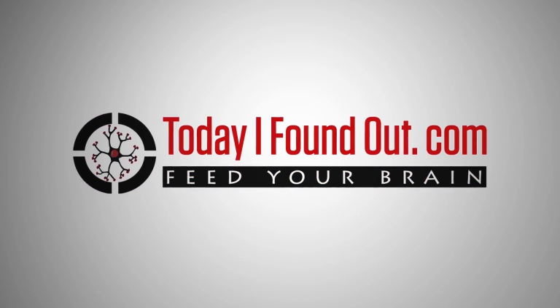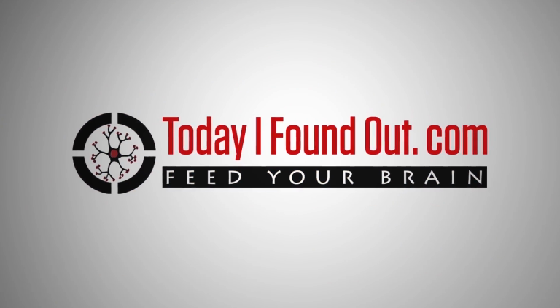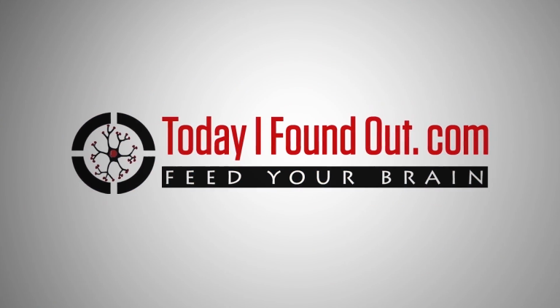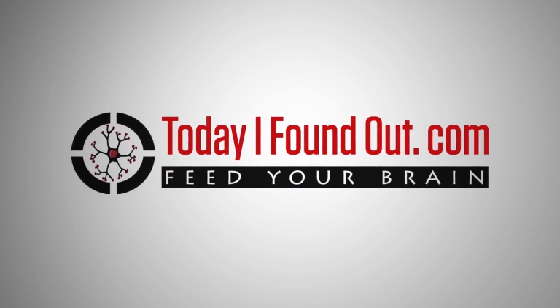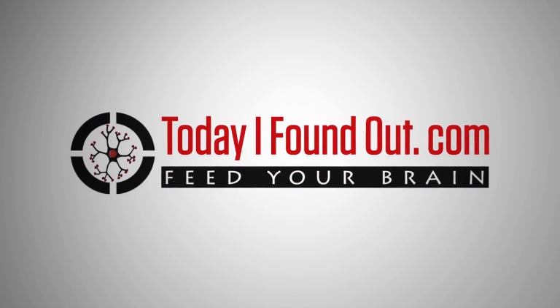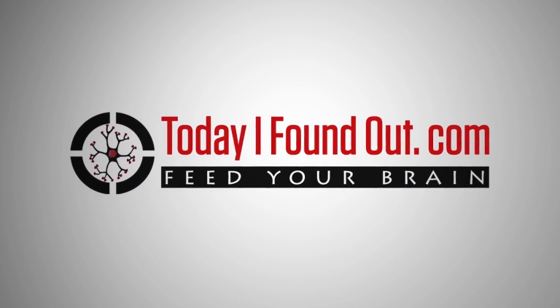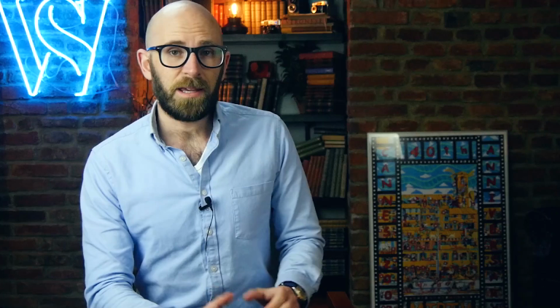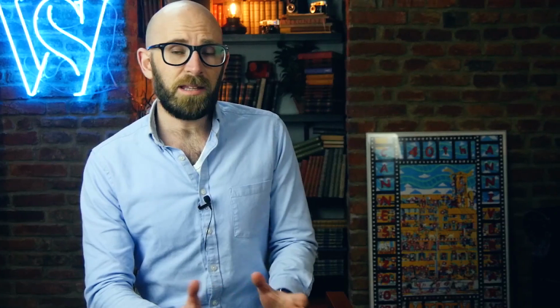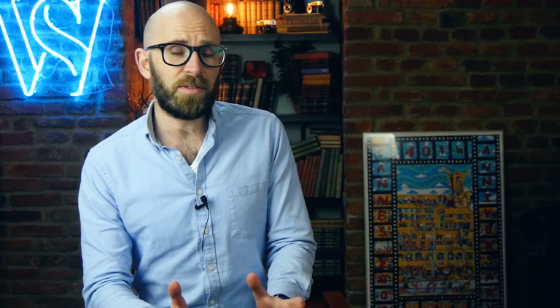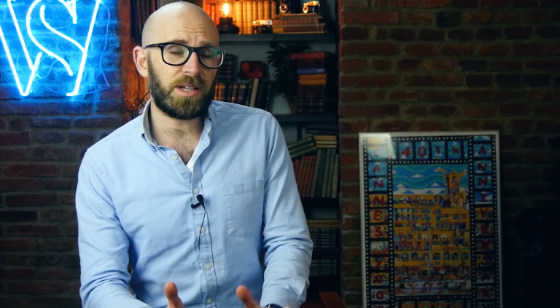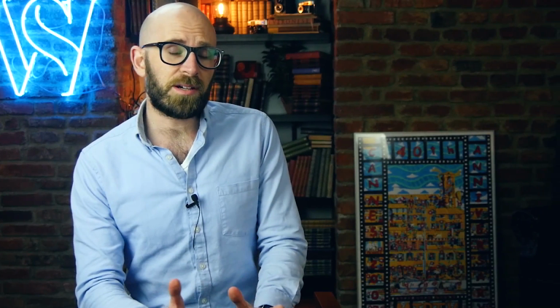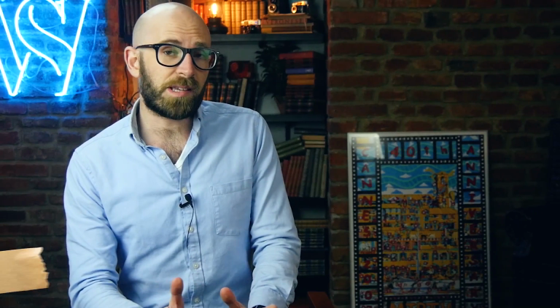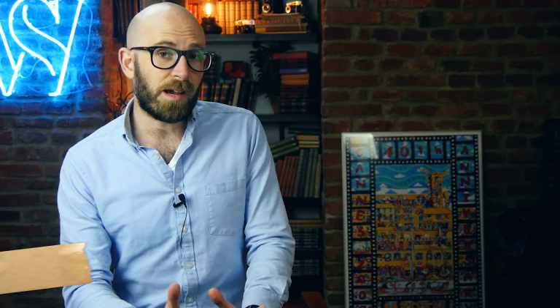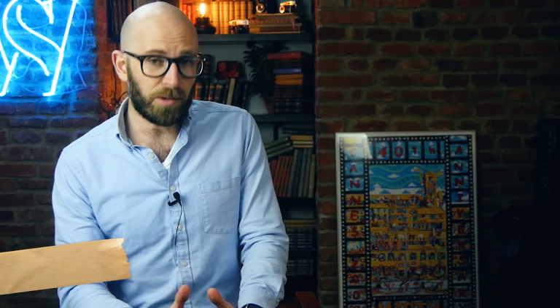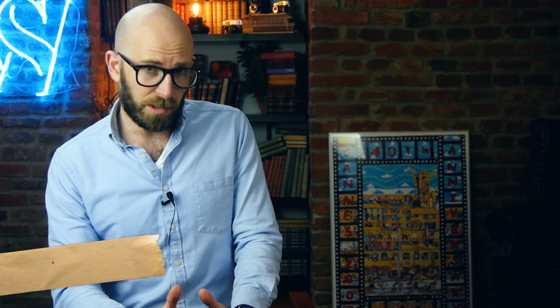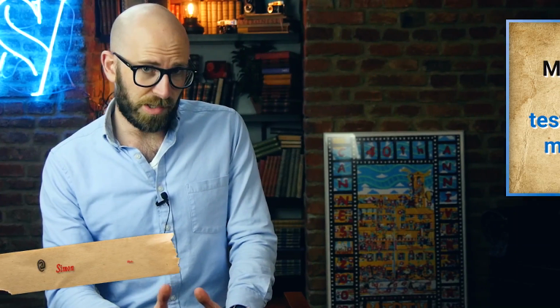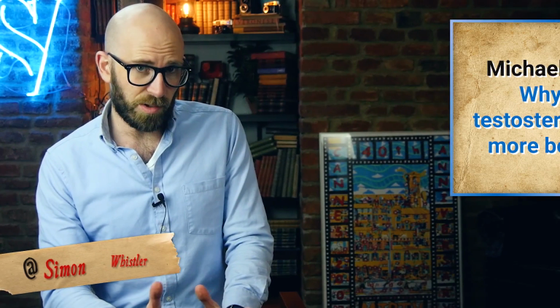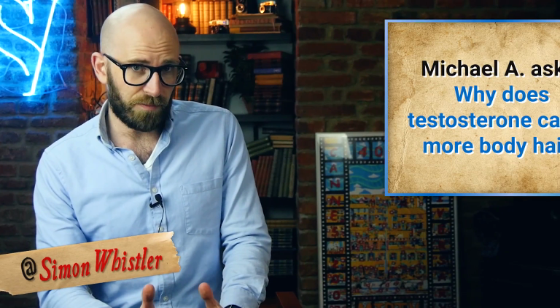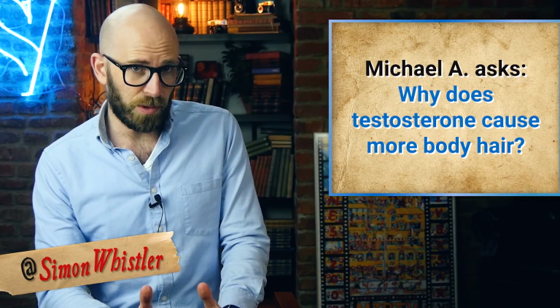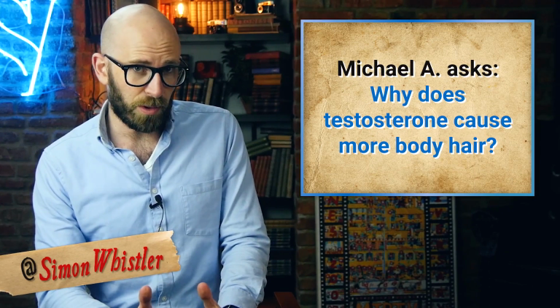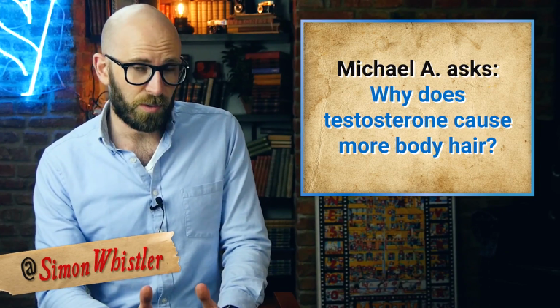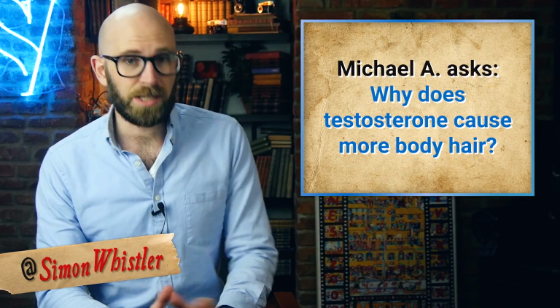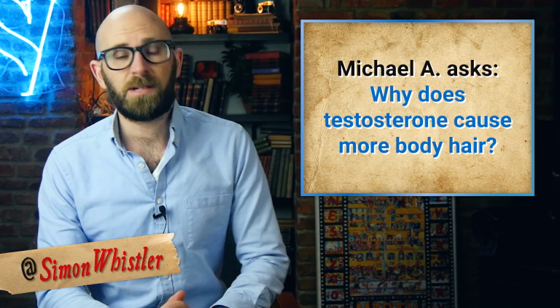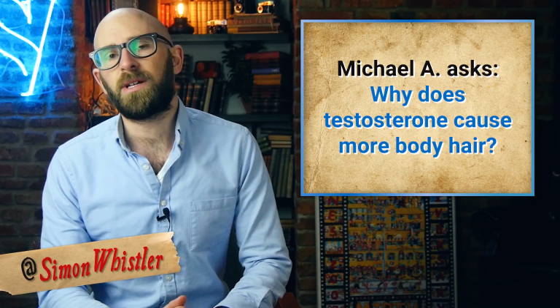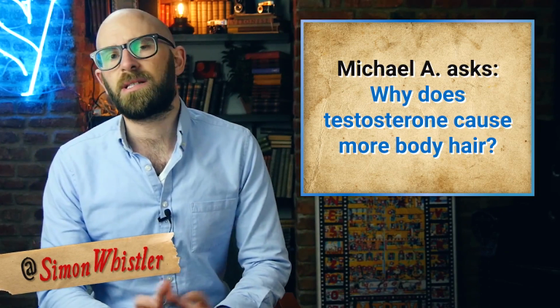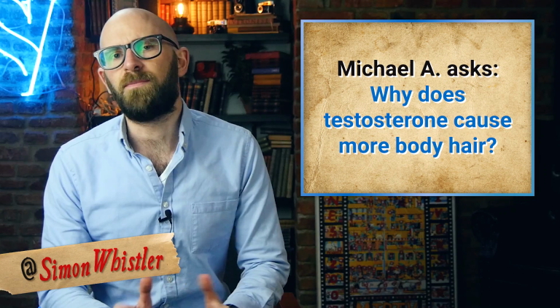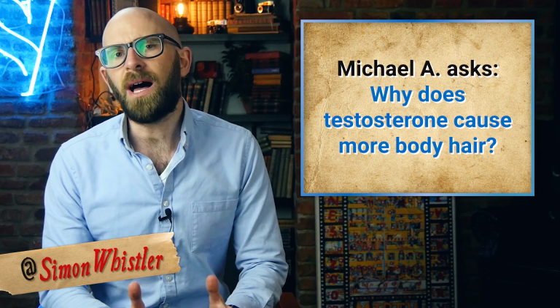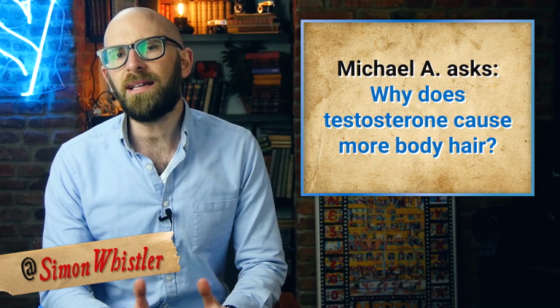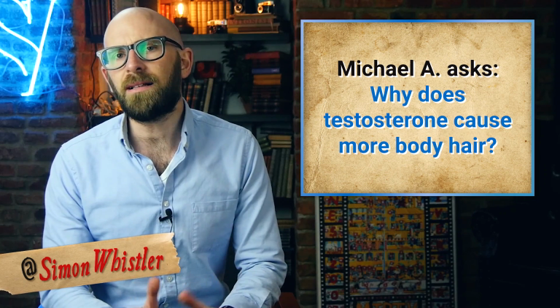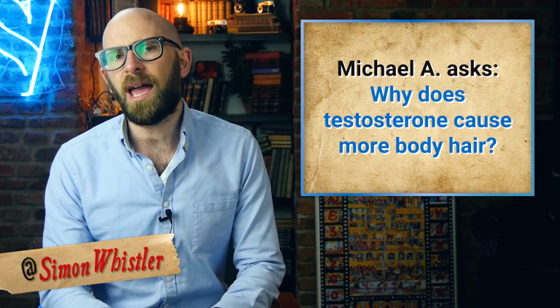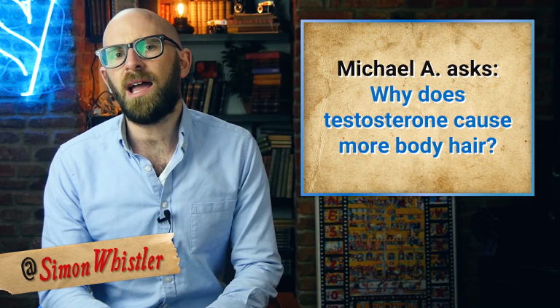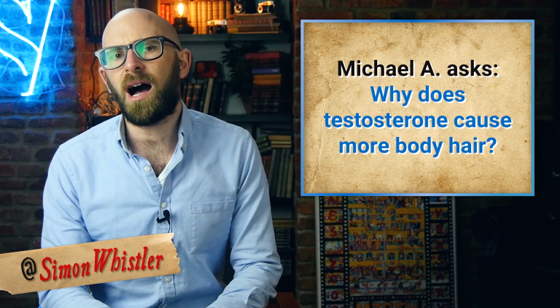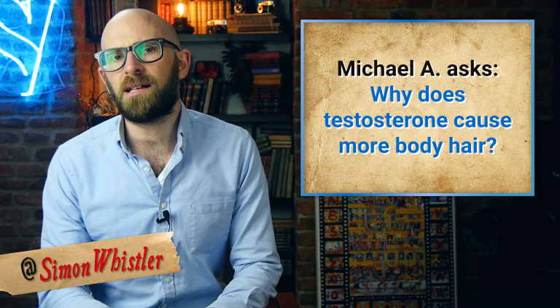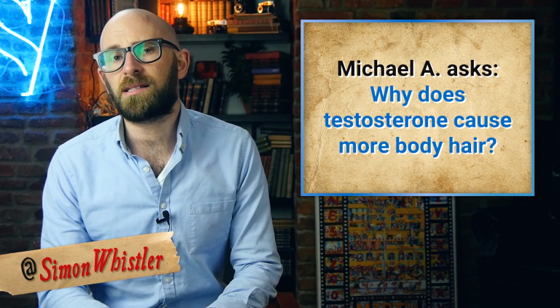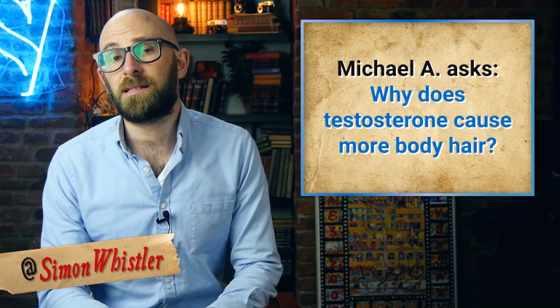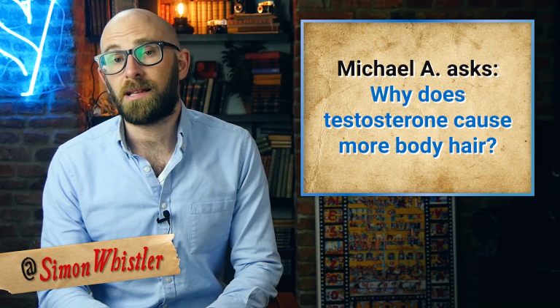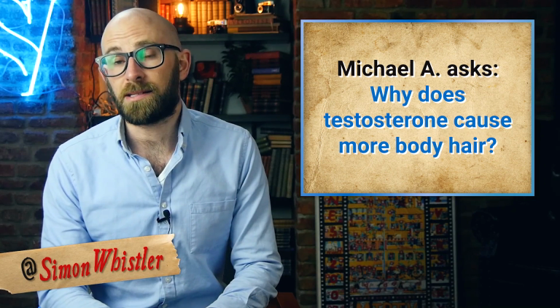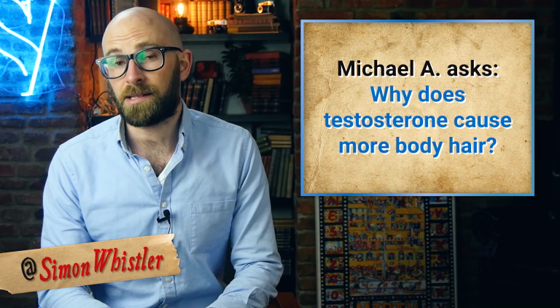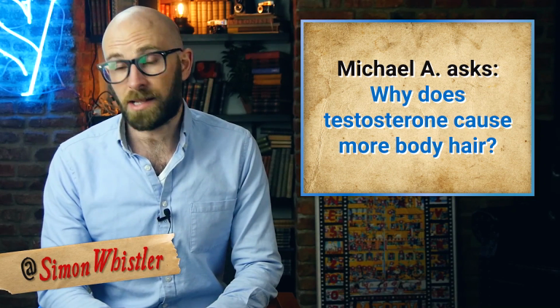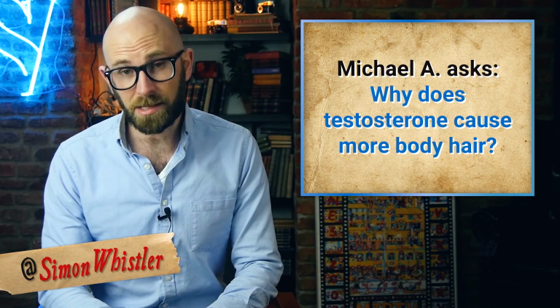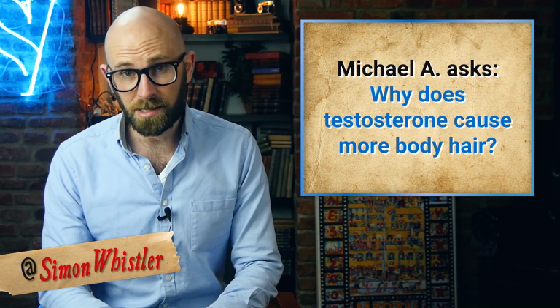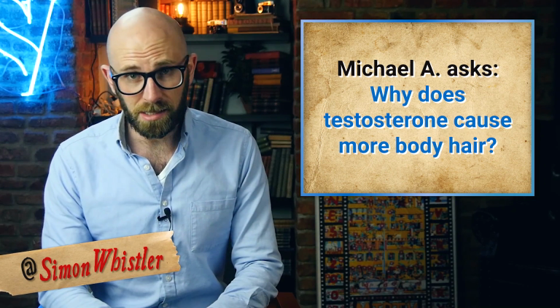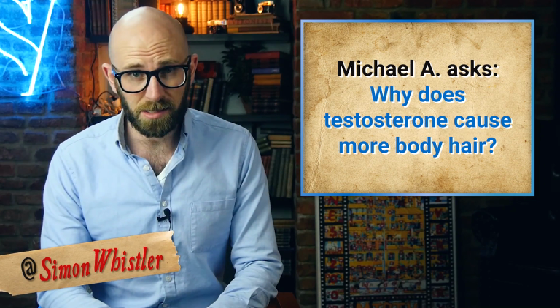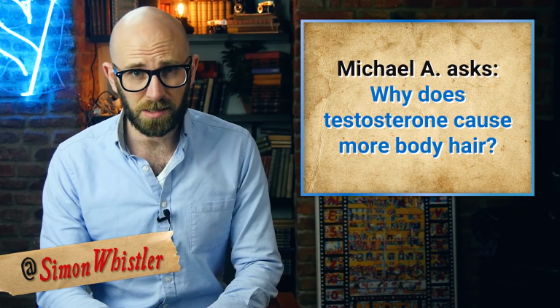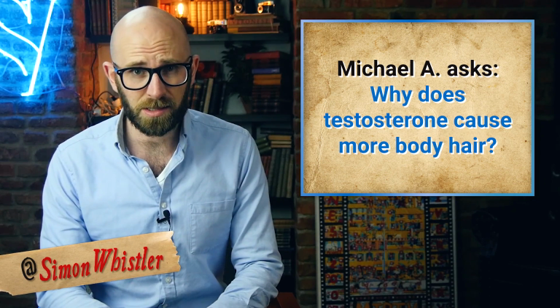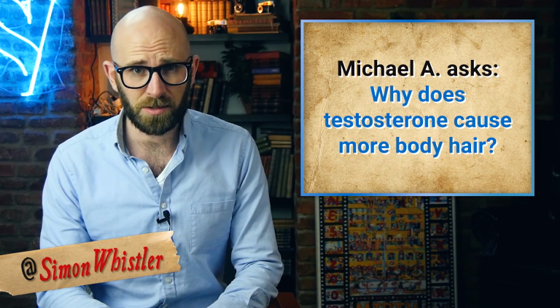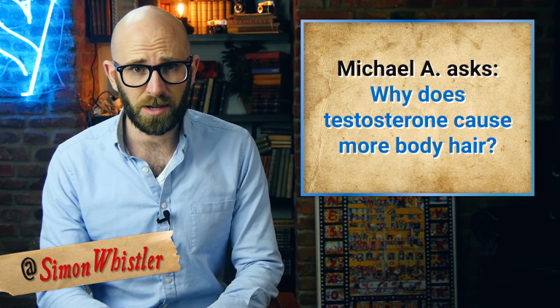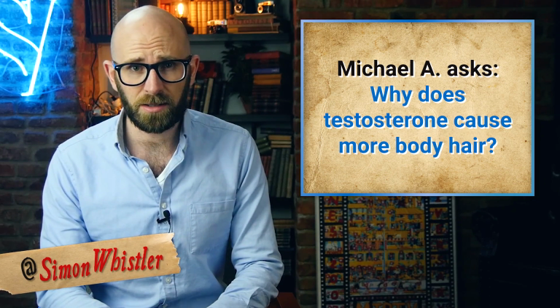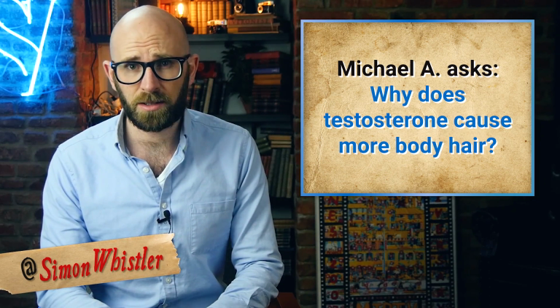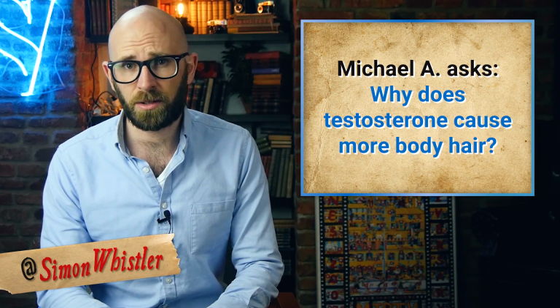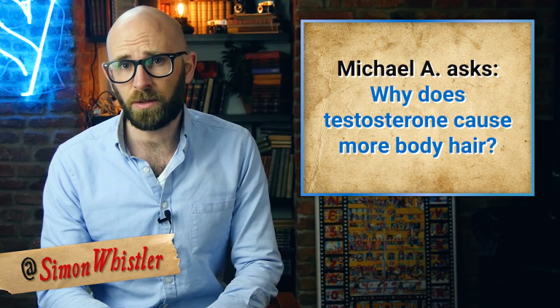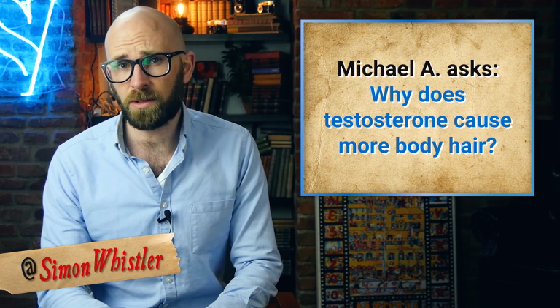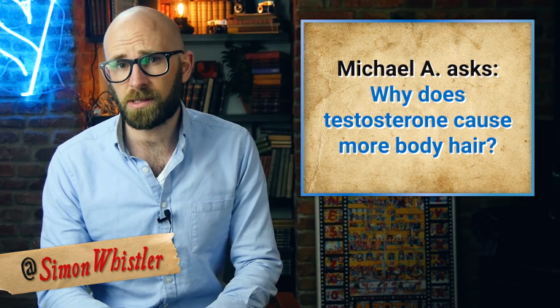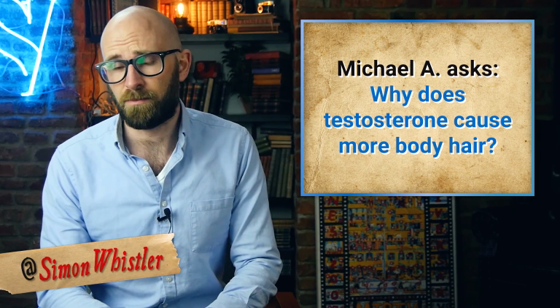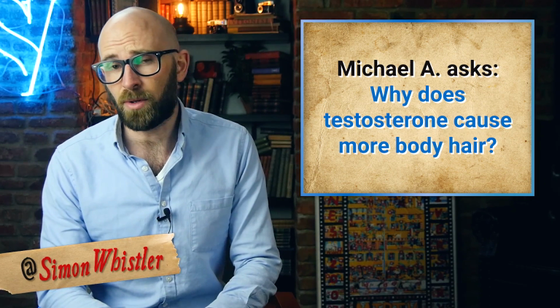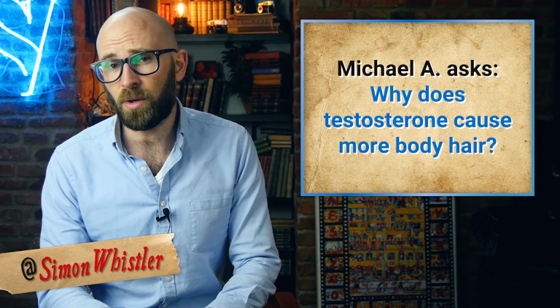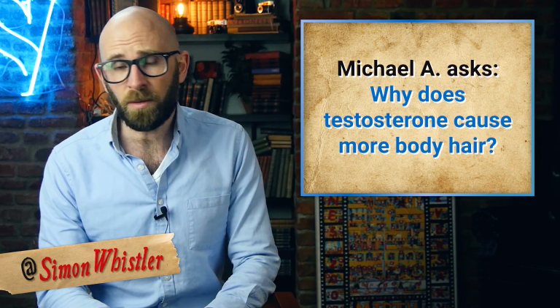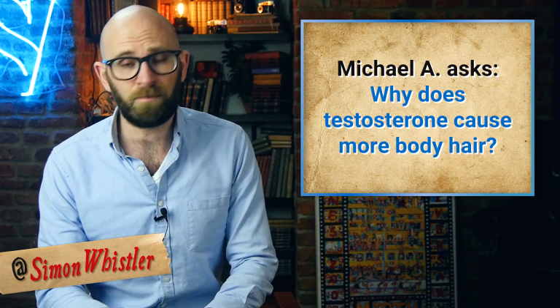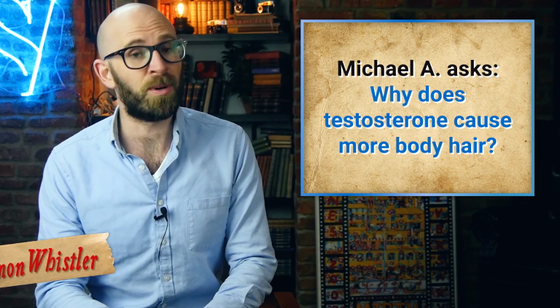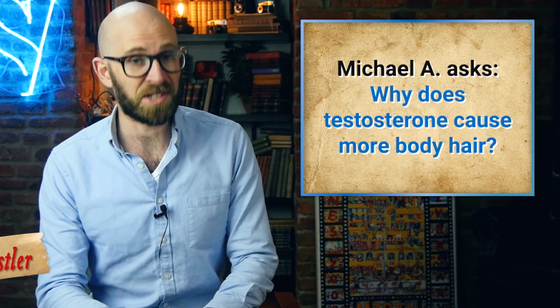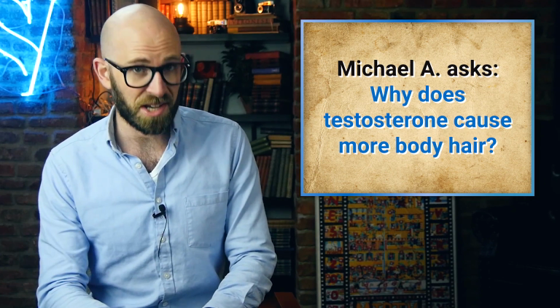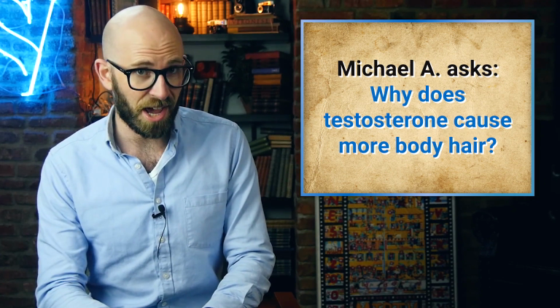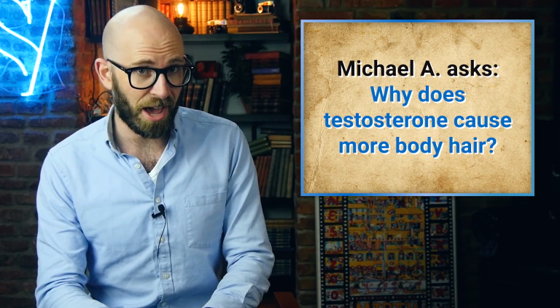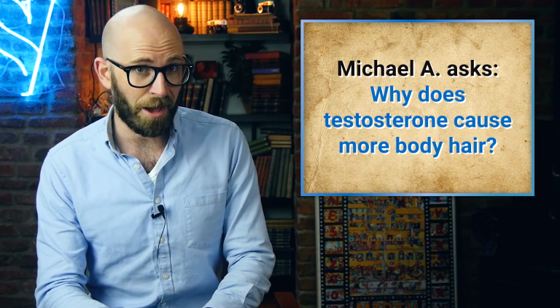In the video today we're answering a viewer question because Michael A. asks us: does testosterone cause more body hair?